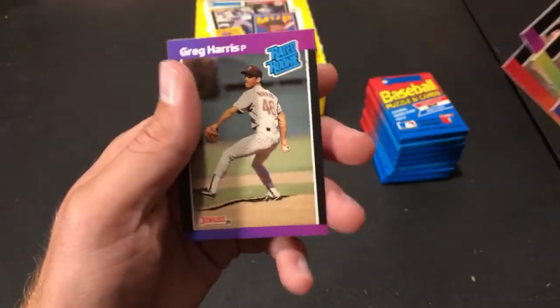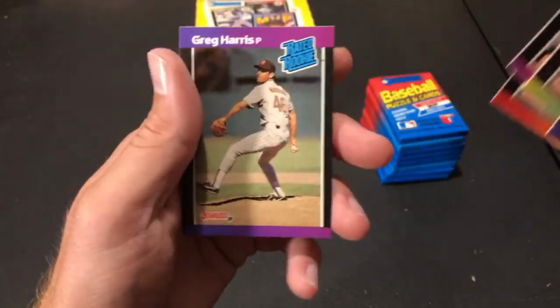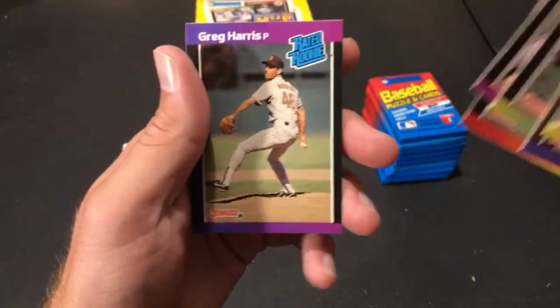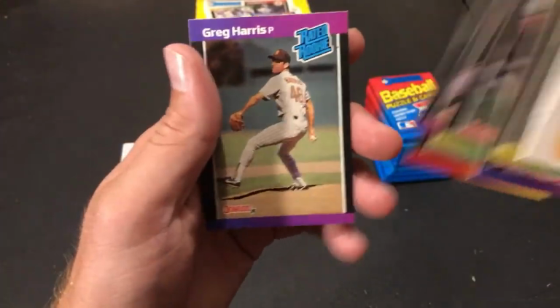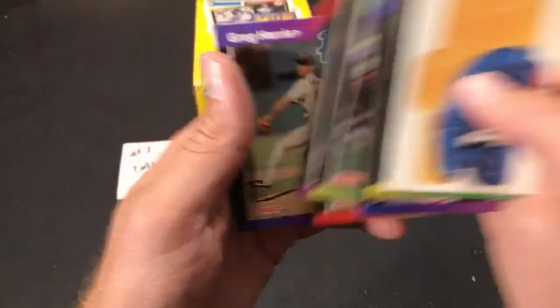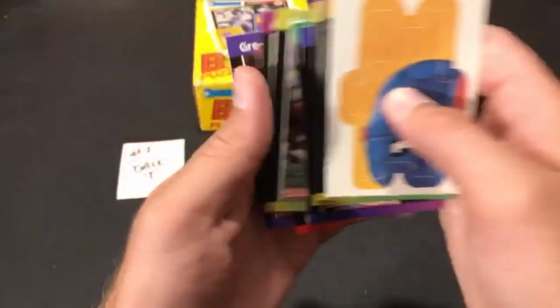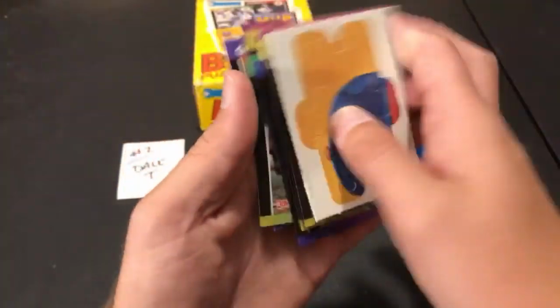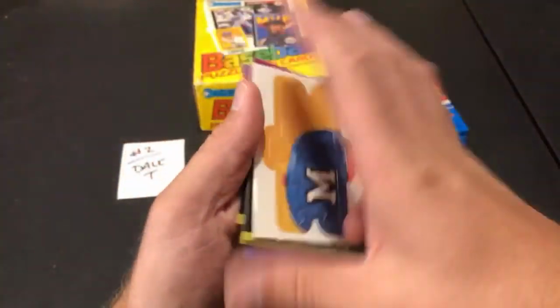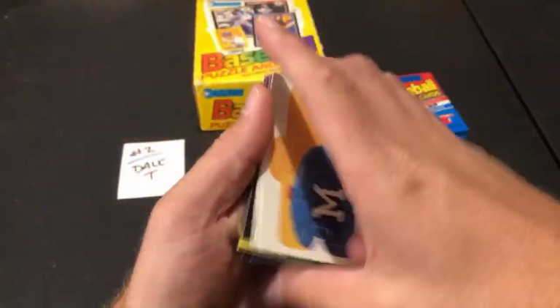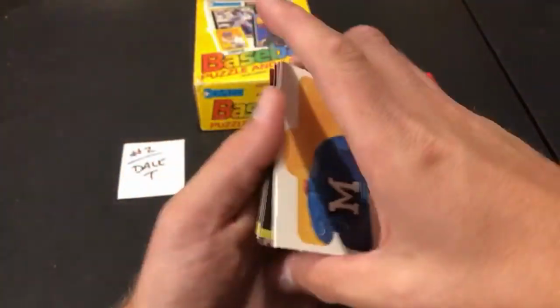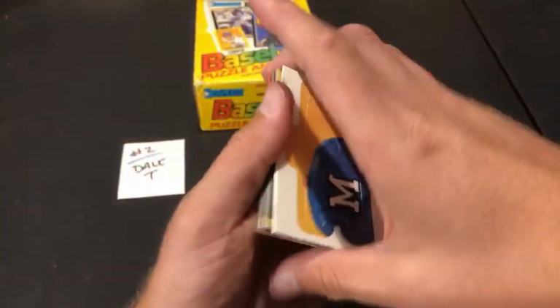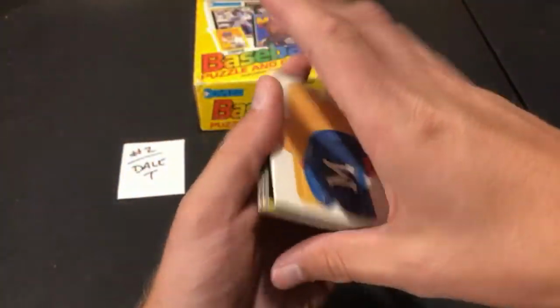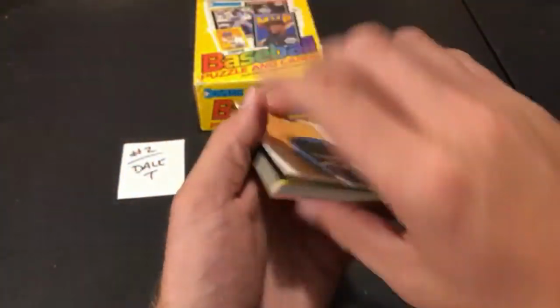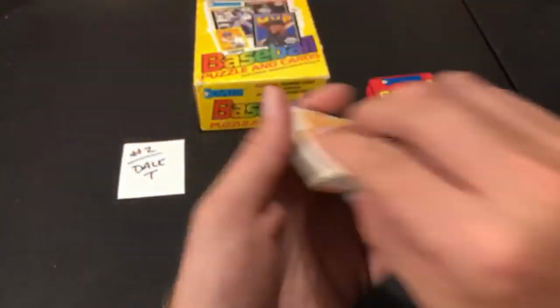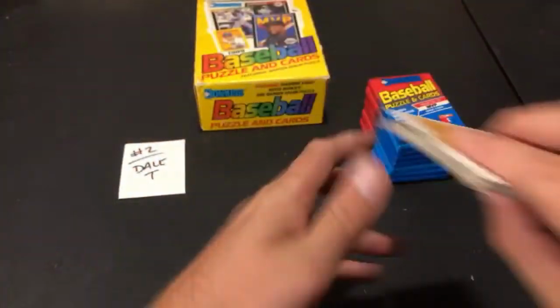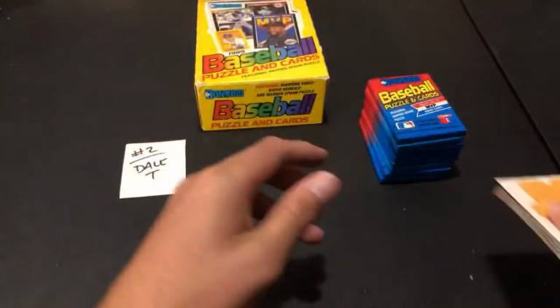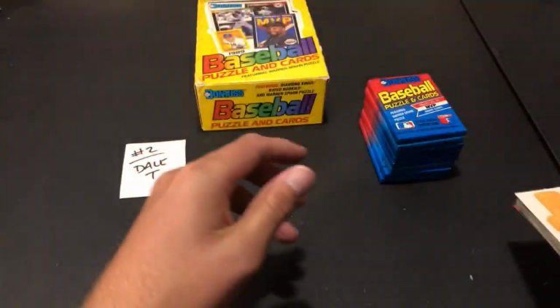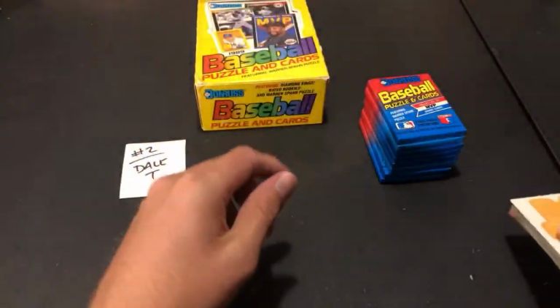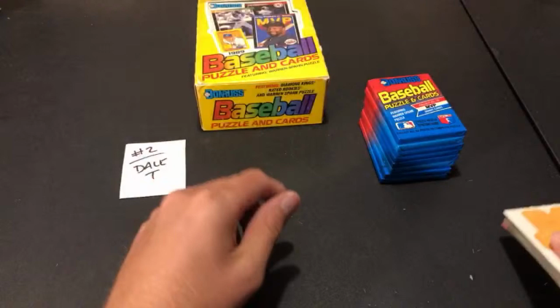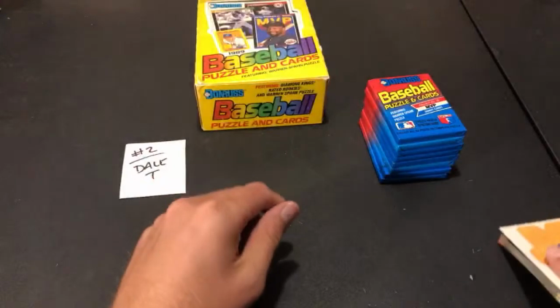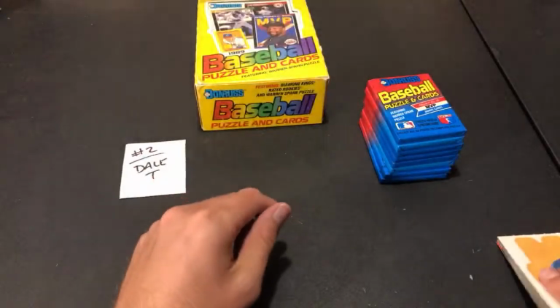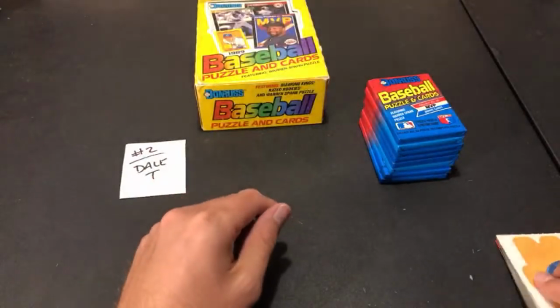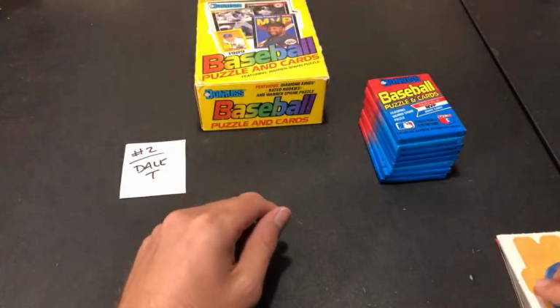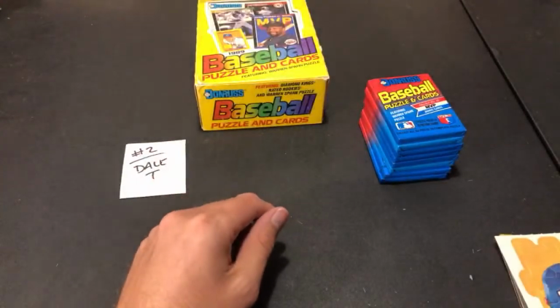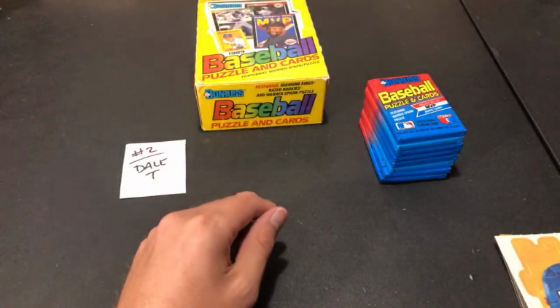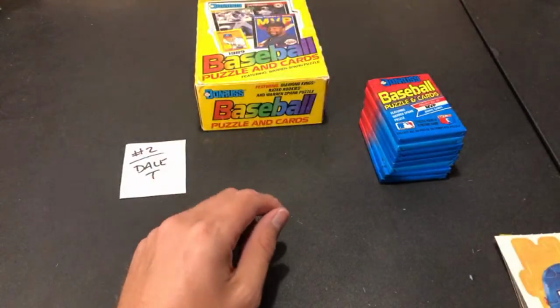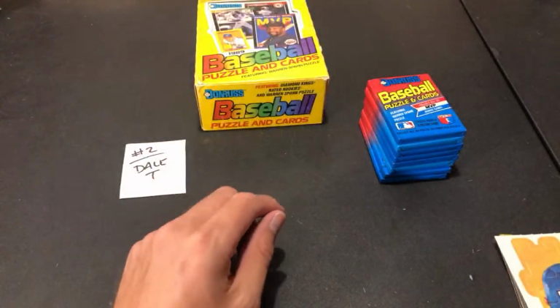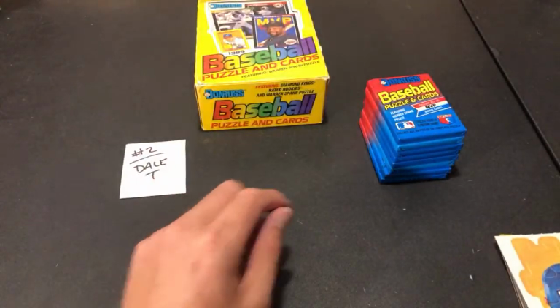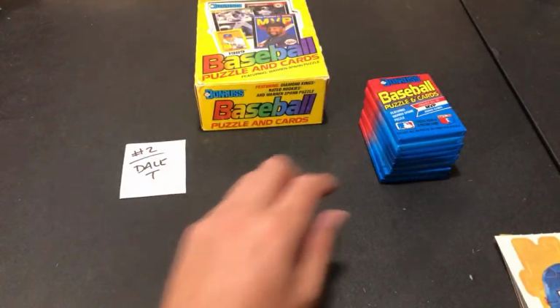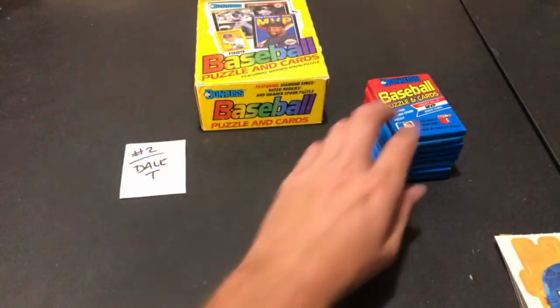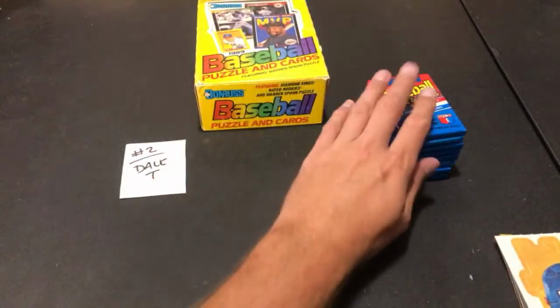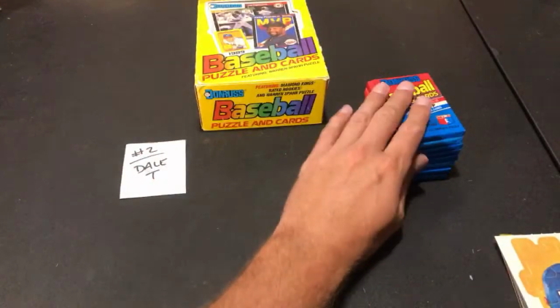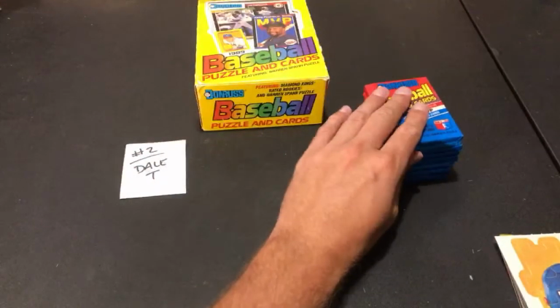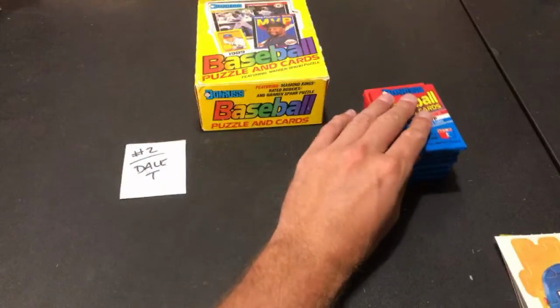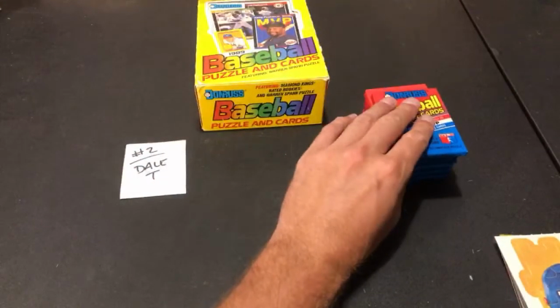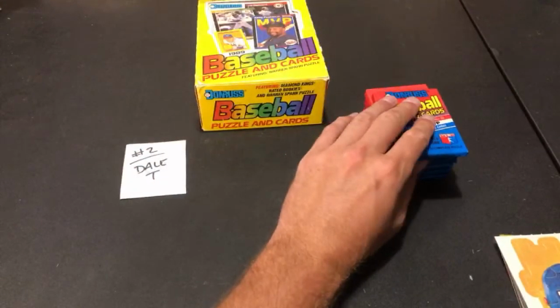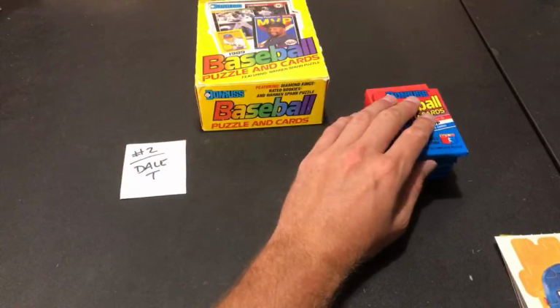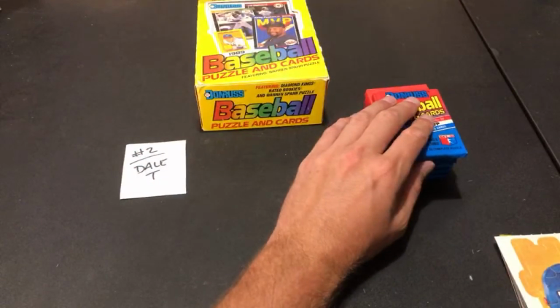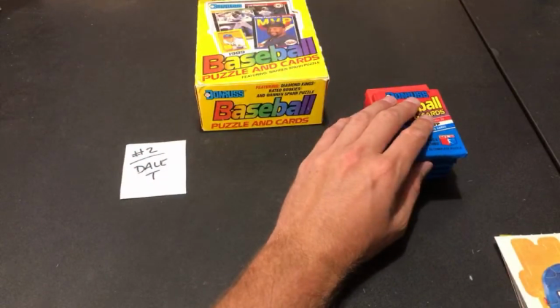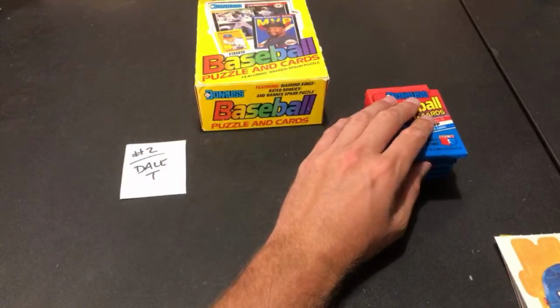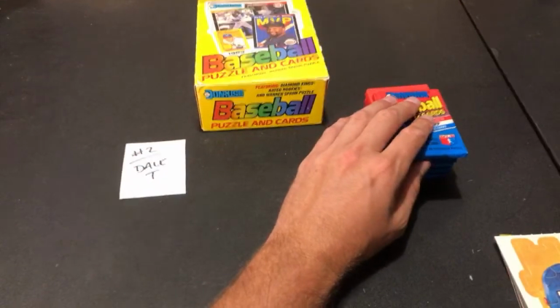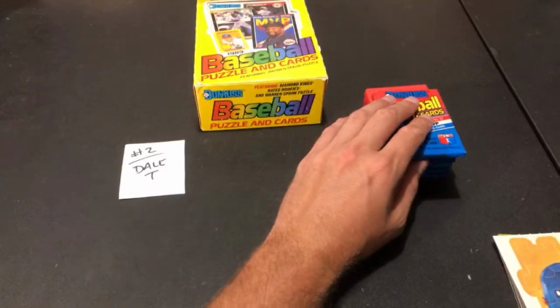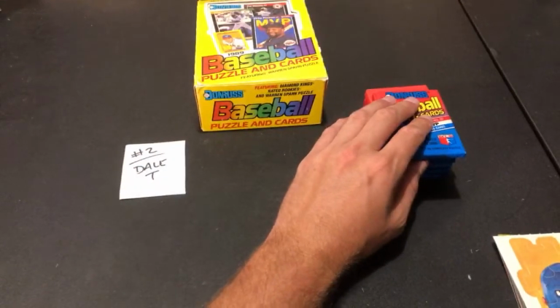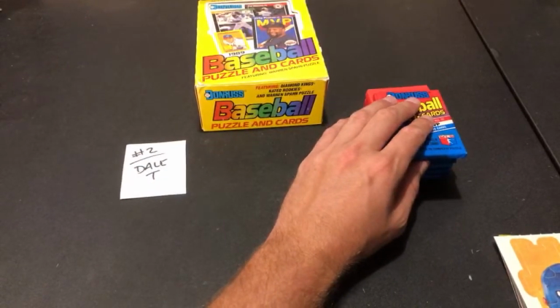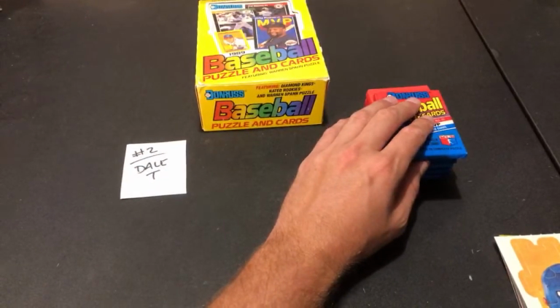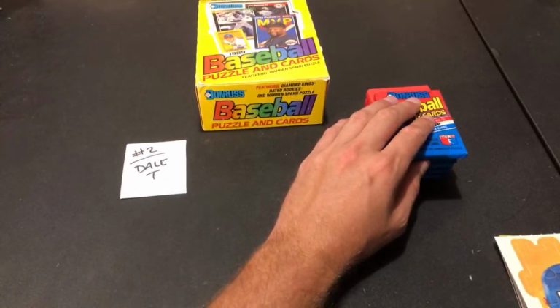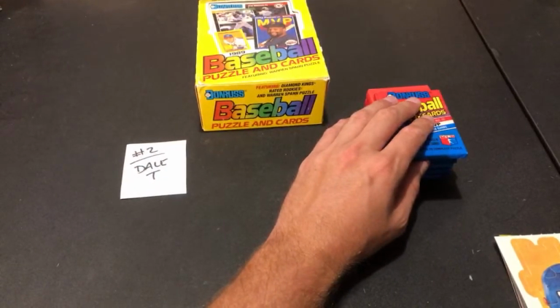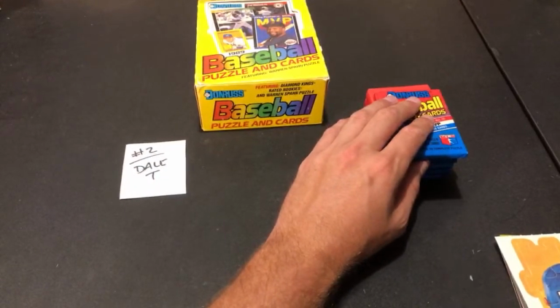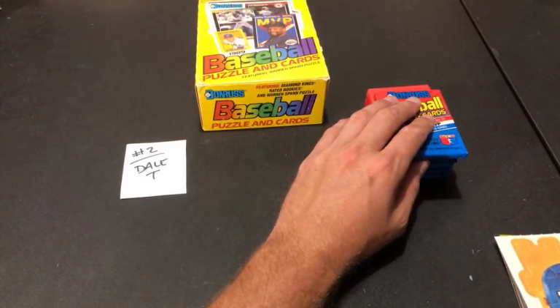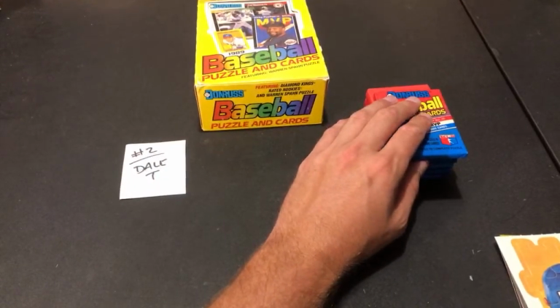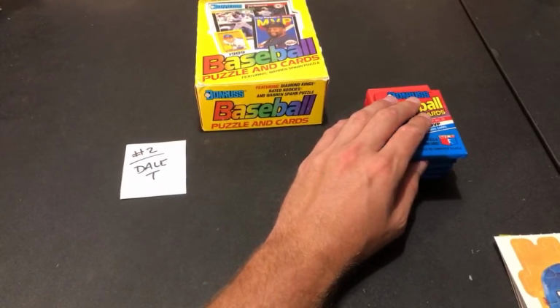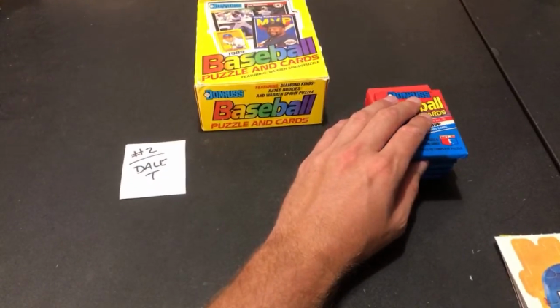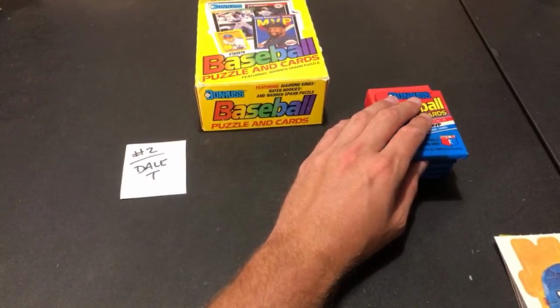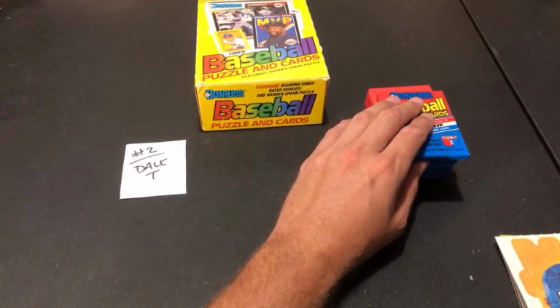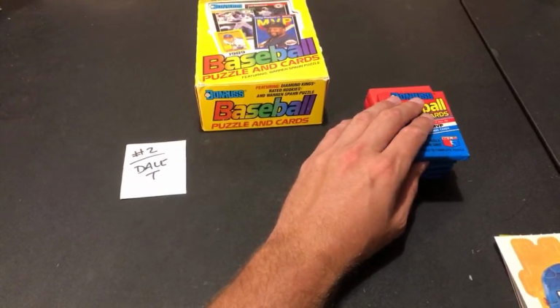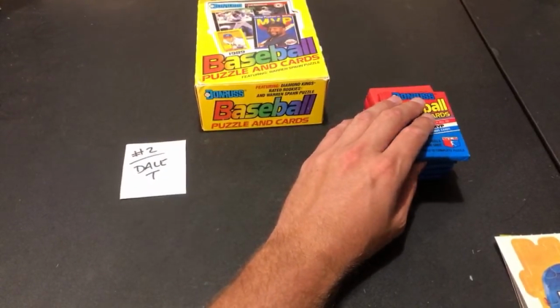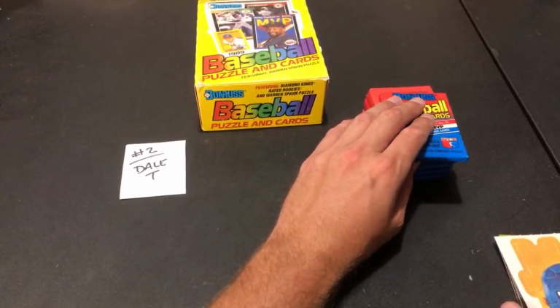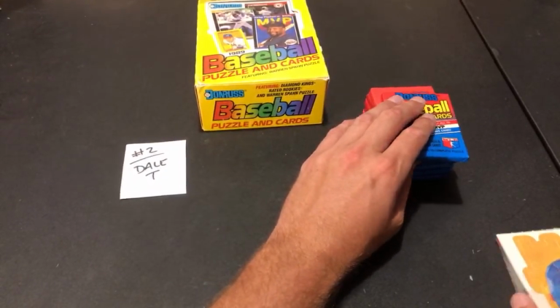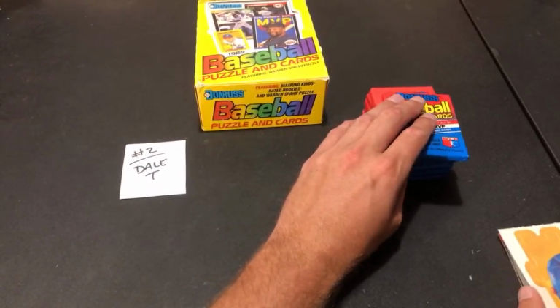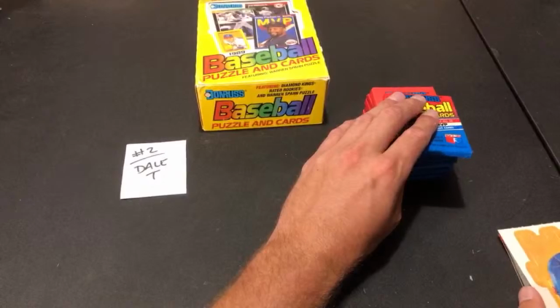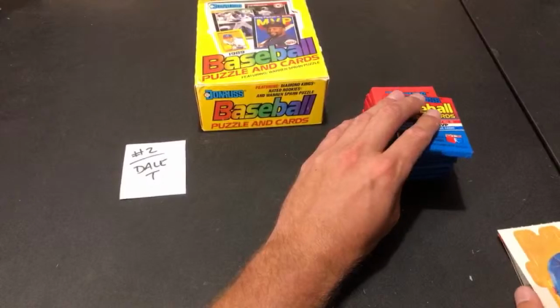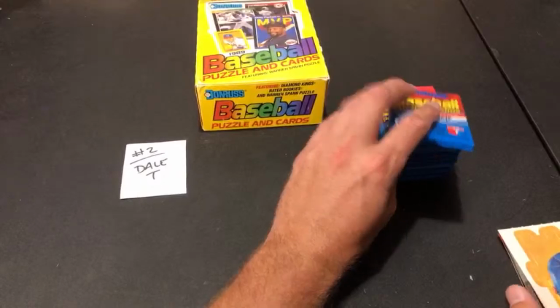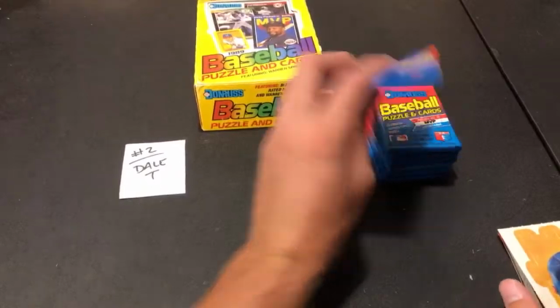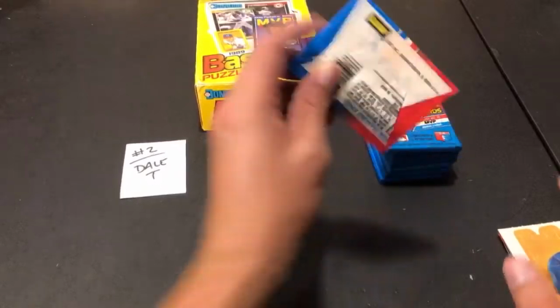Also, the people have spoken on Tuesday's video poll — we are going to be breaking '82 Donruss. It was a very close race between 2006 Topps and '82 Donruss, and '82 Donruss came out on top by a hair.